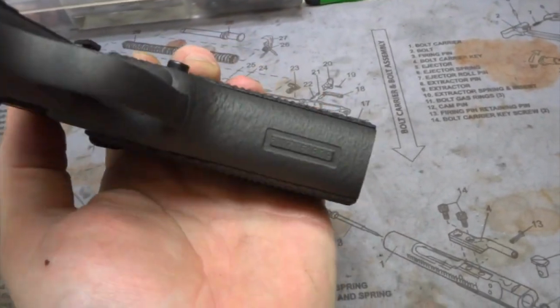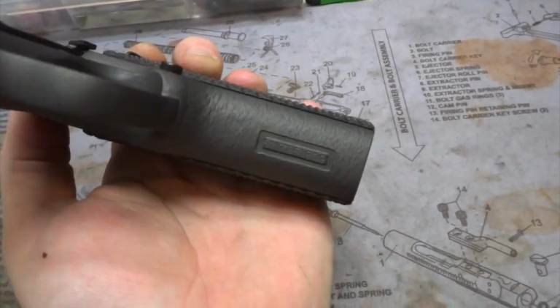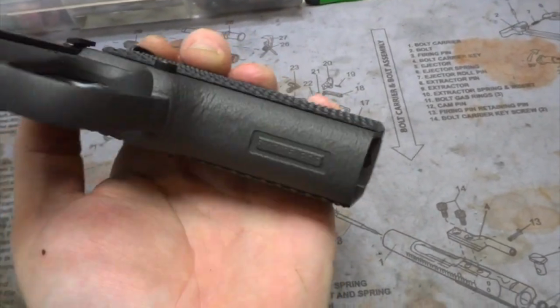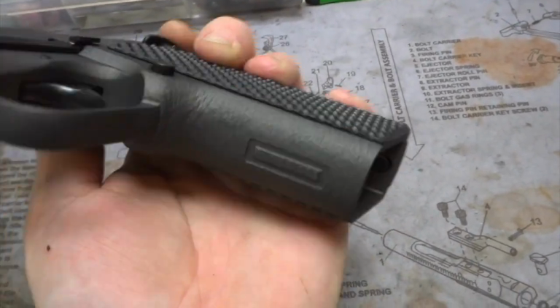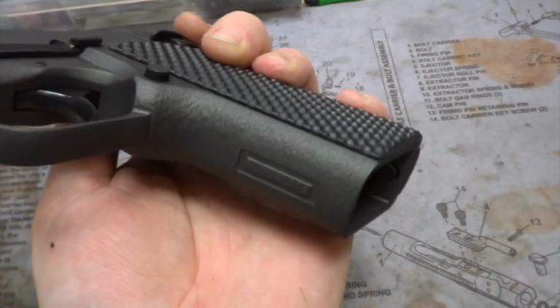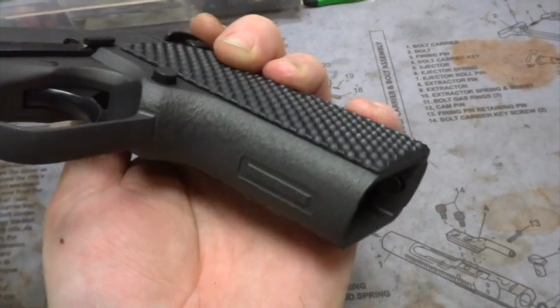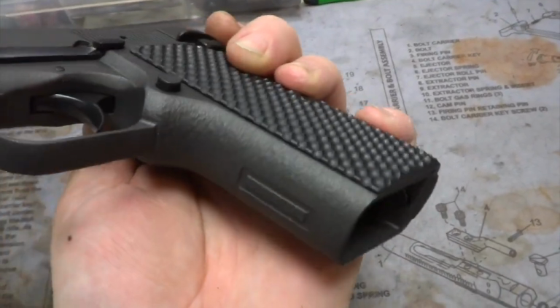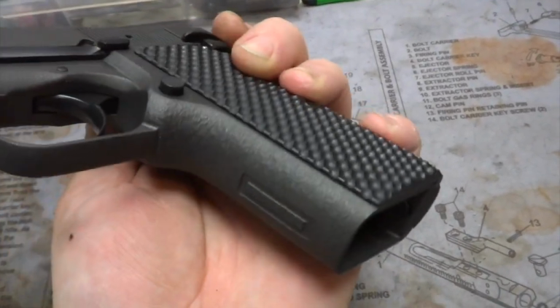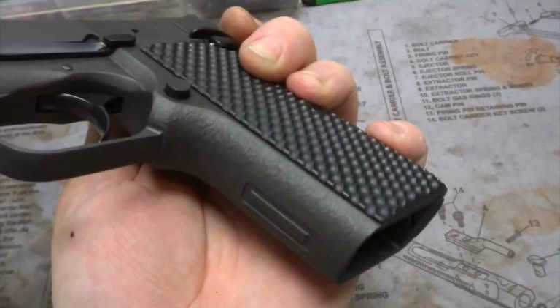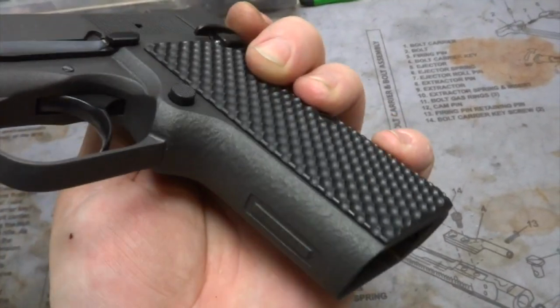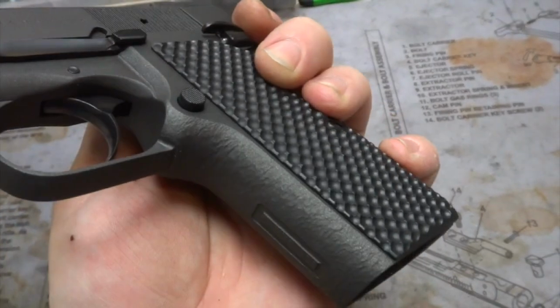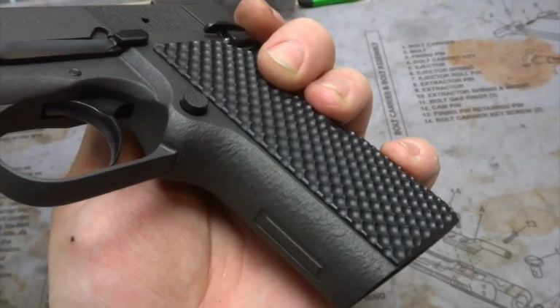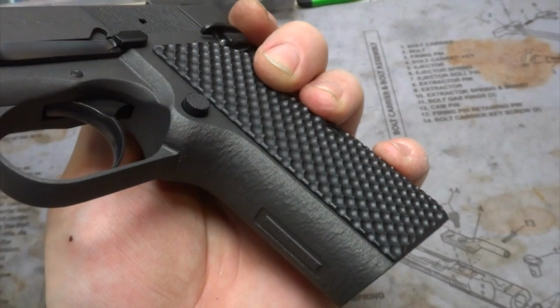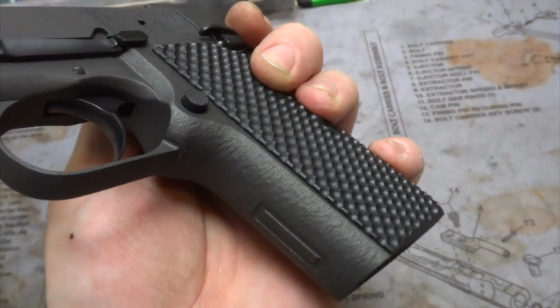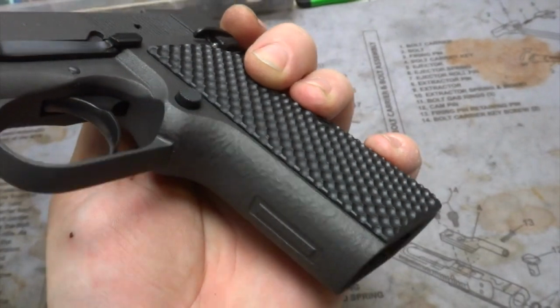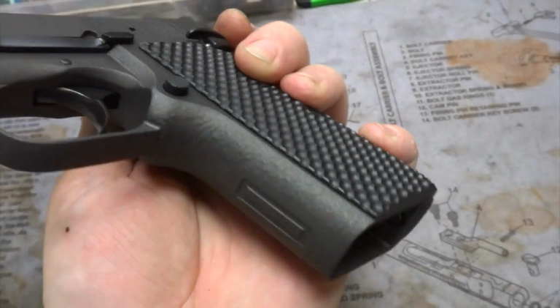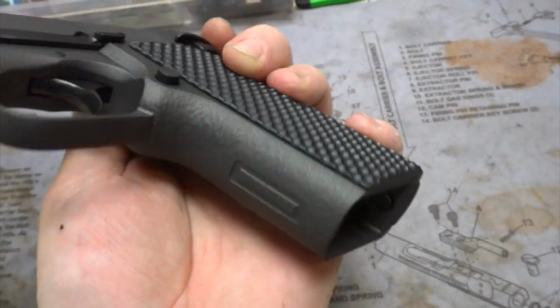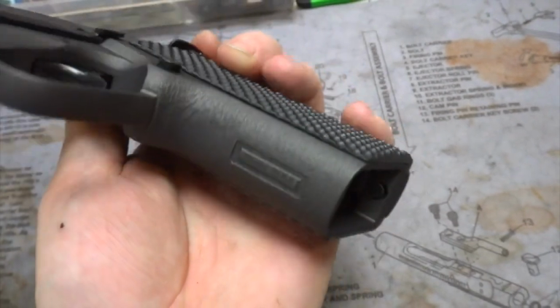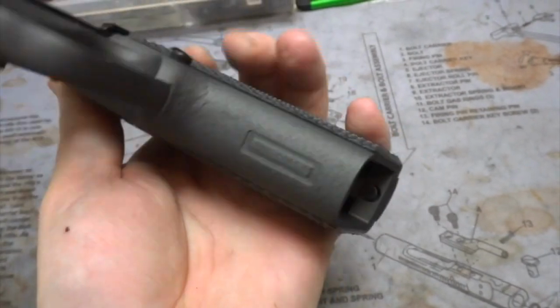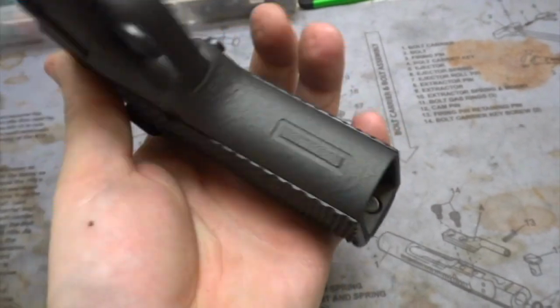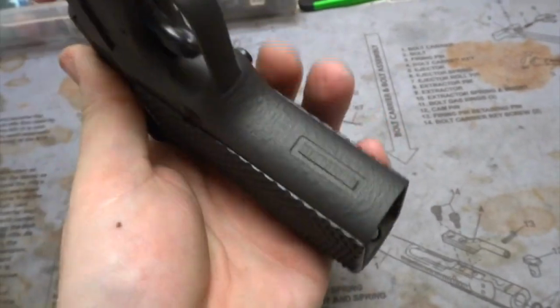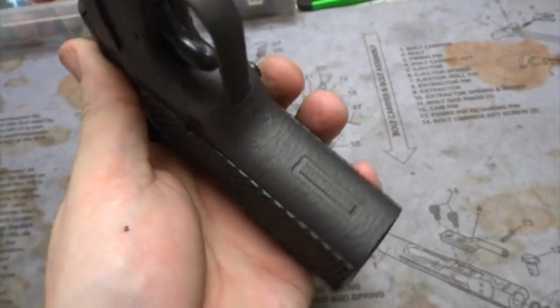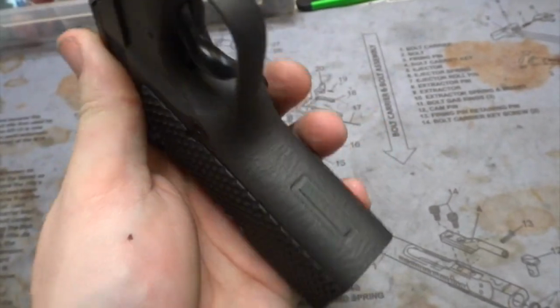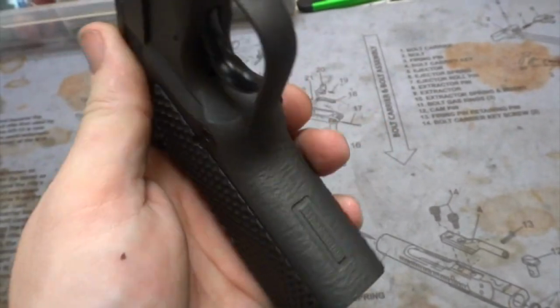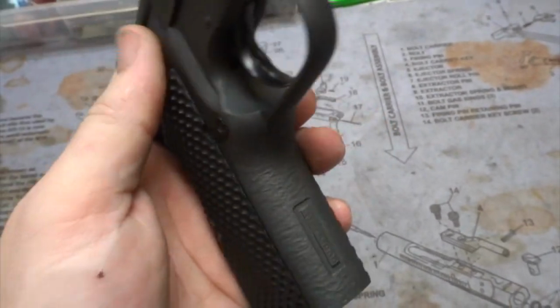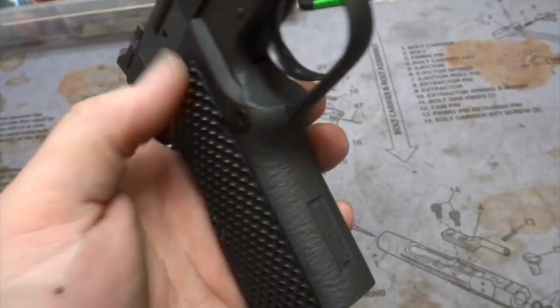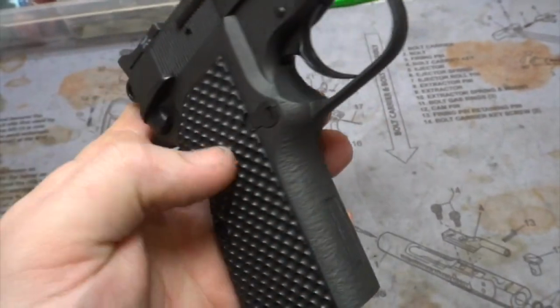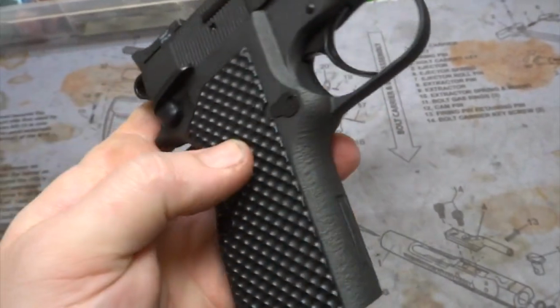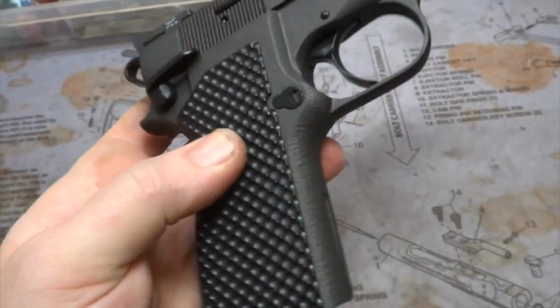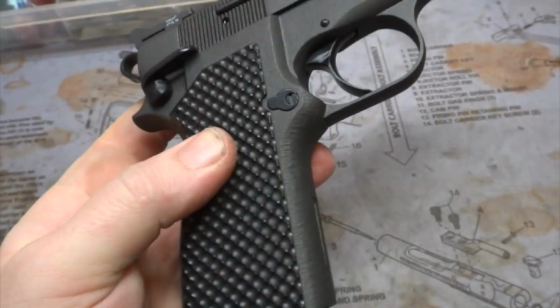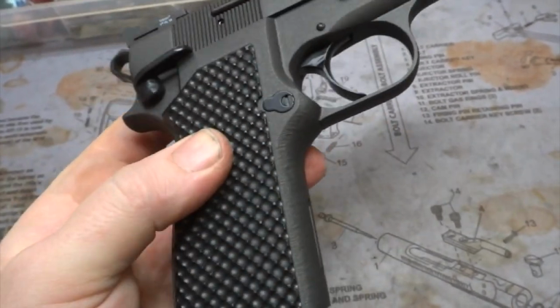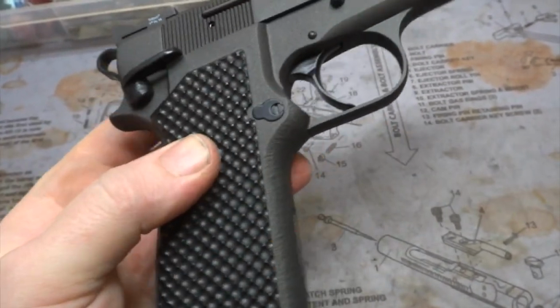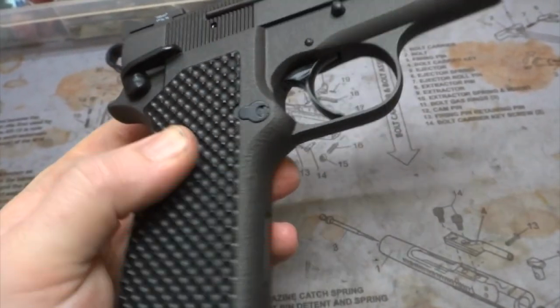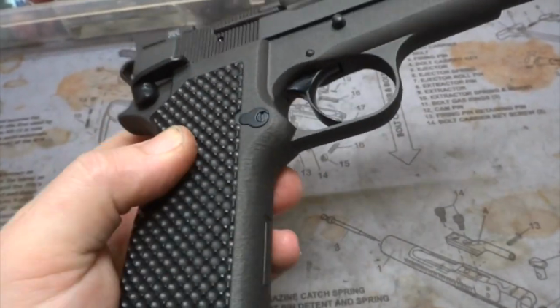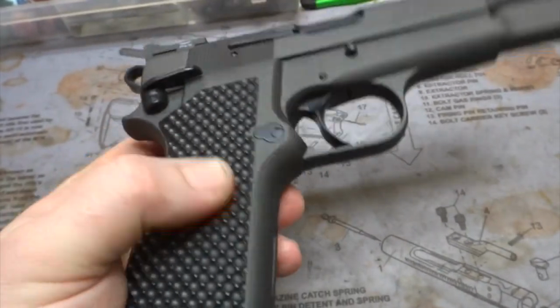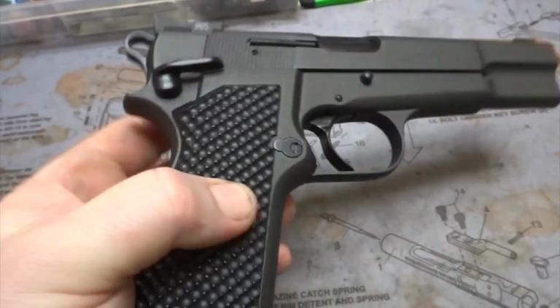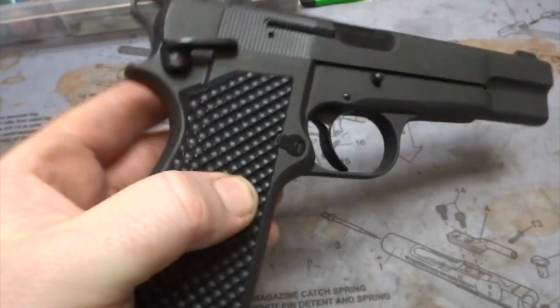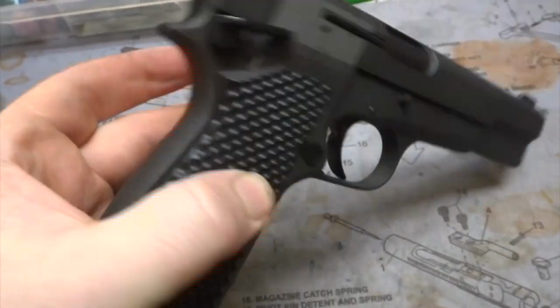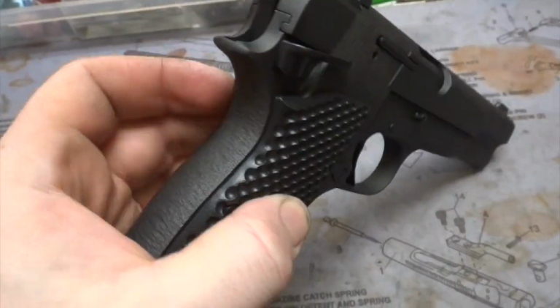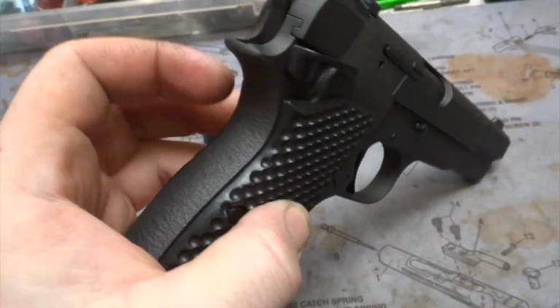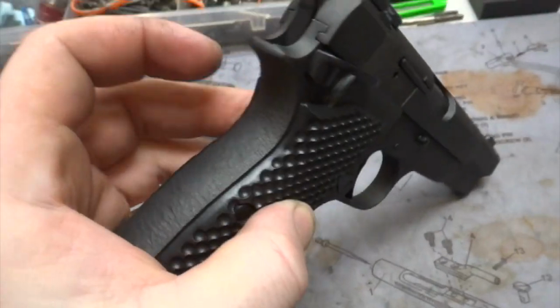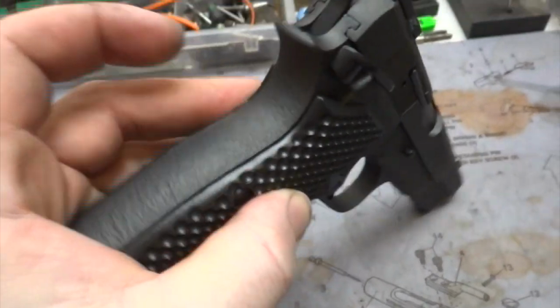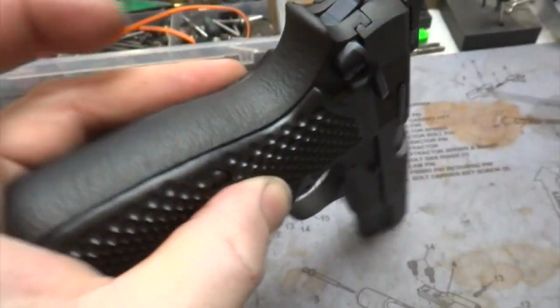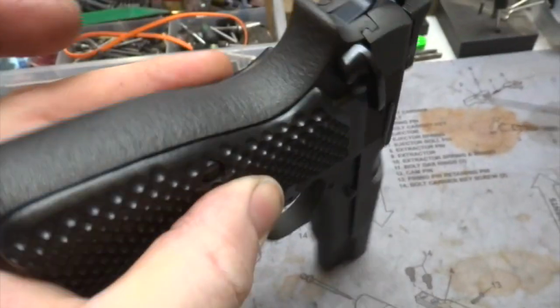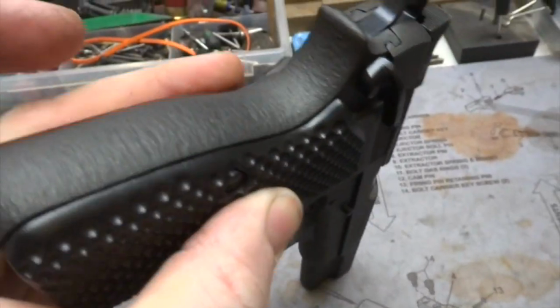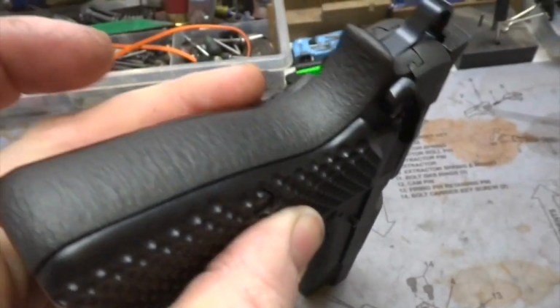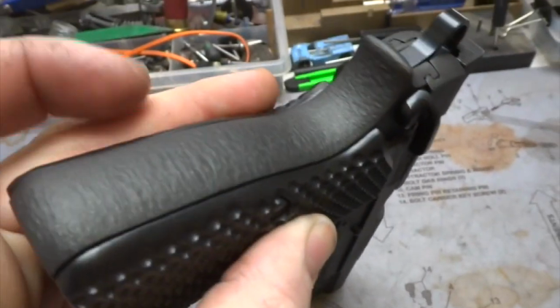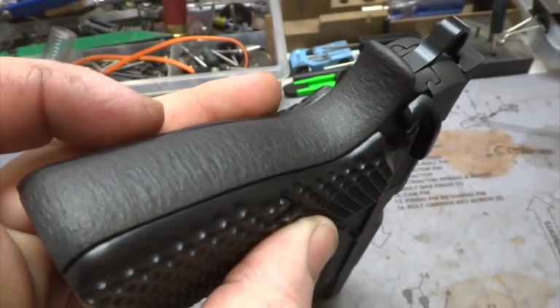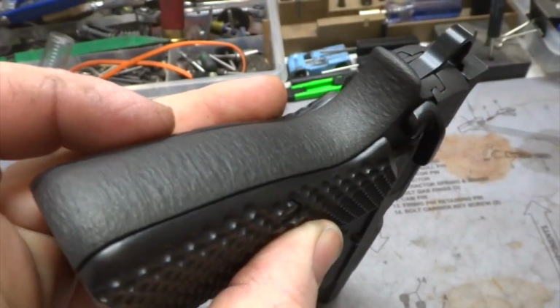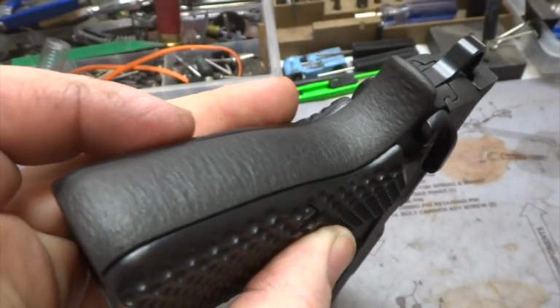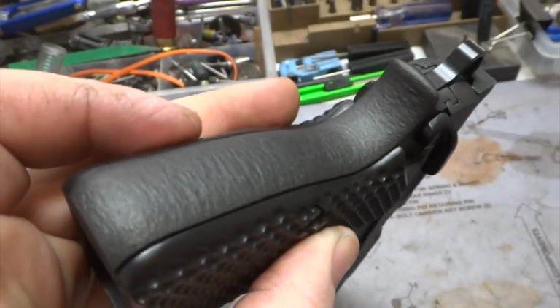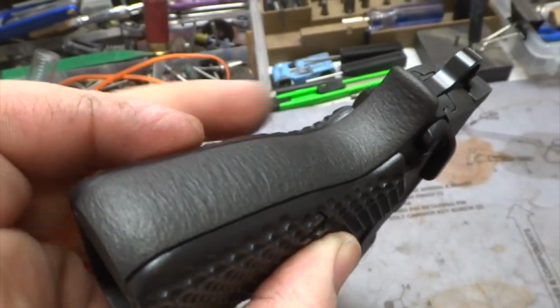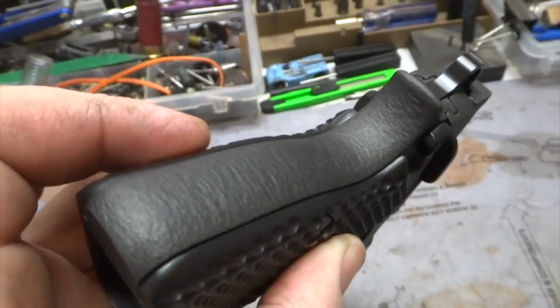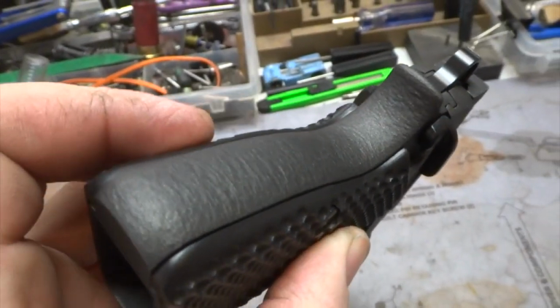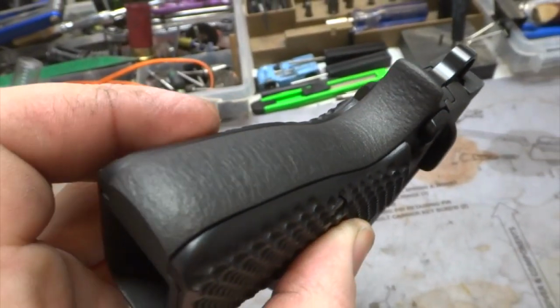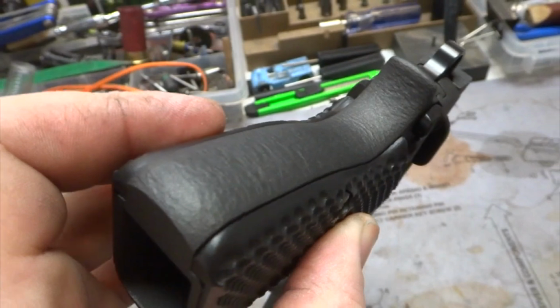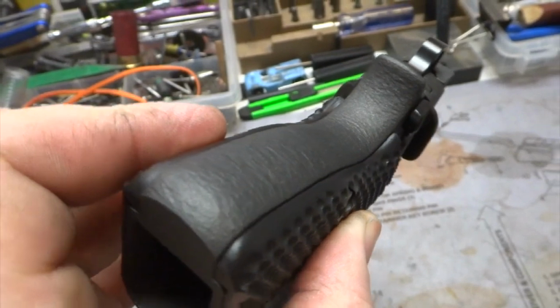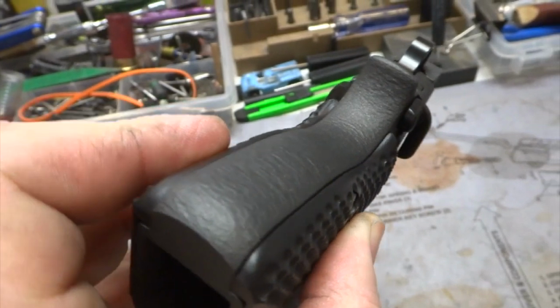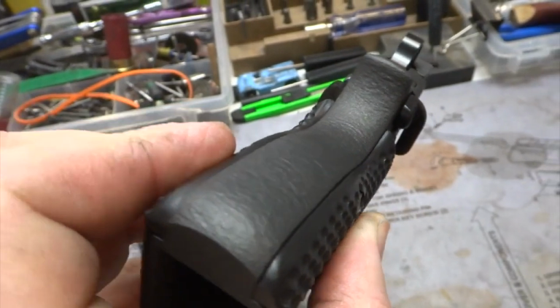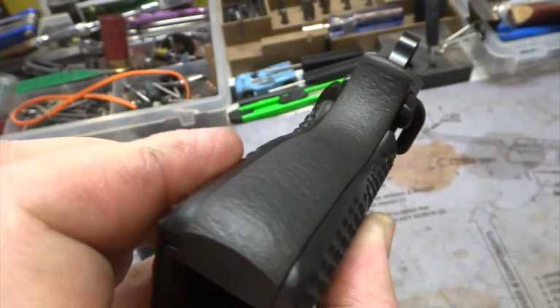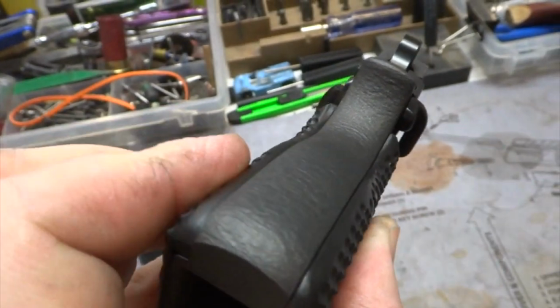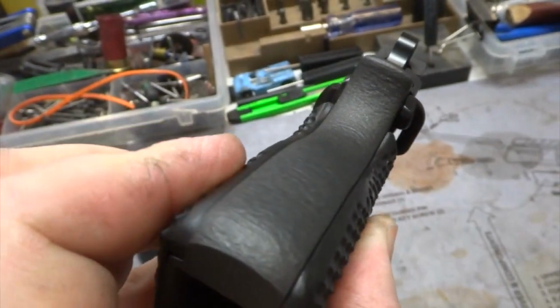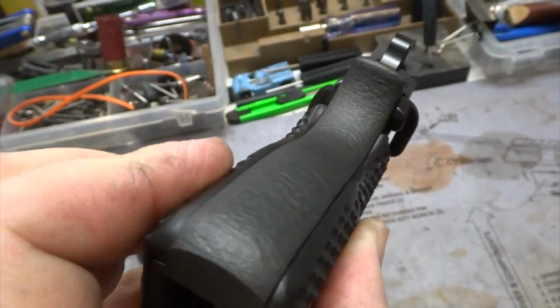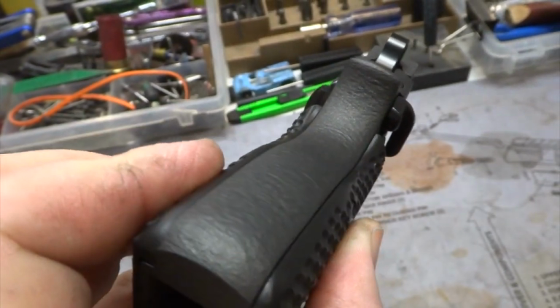There's also some faceting — it's a nice option if you don't want to go checkering or can't go checkering because of the serial number. That's the front strap, and of course the back strap done as well.